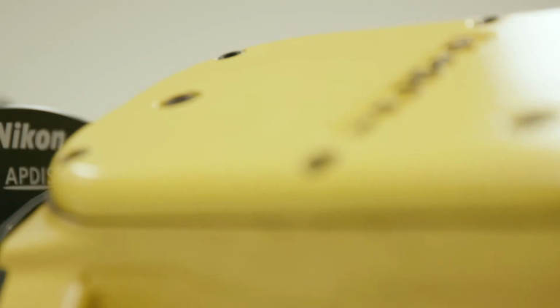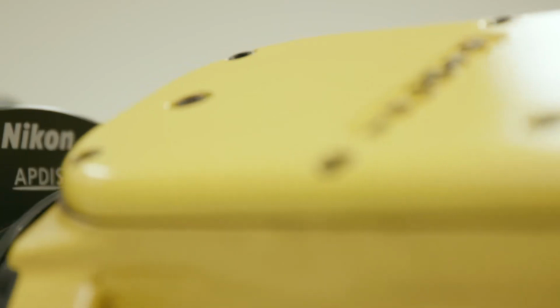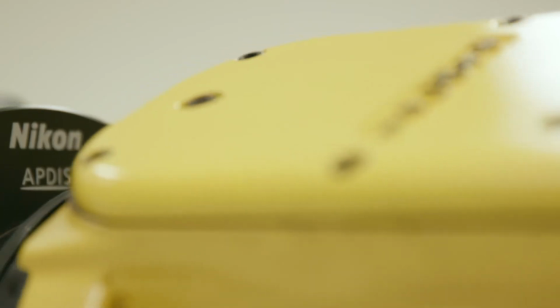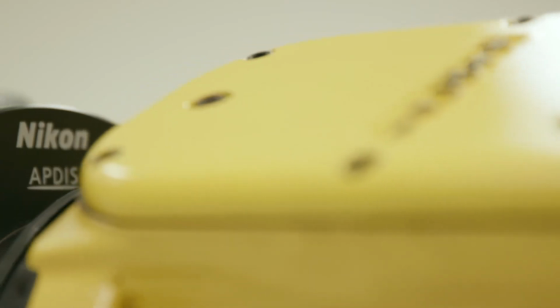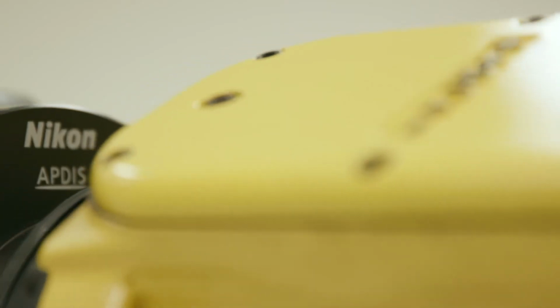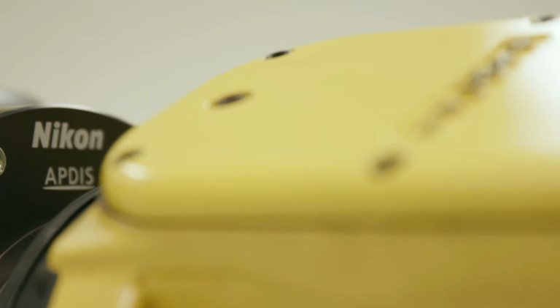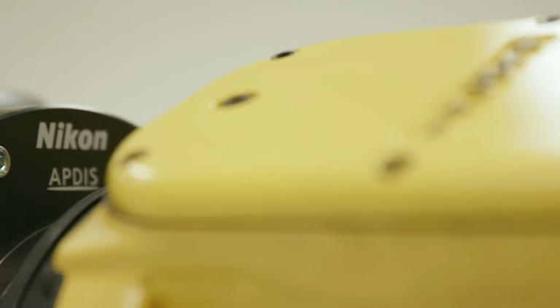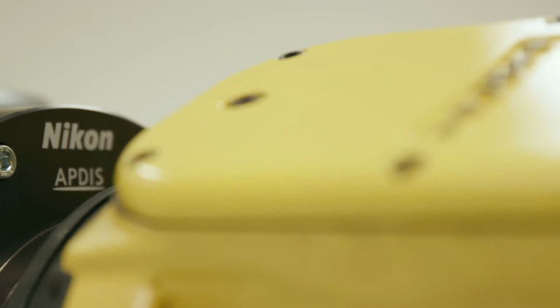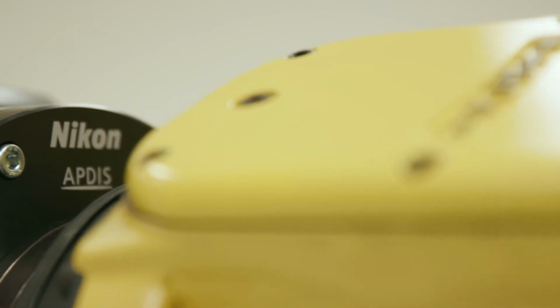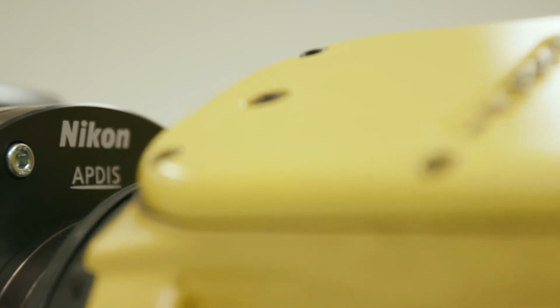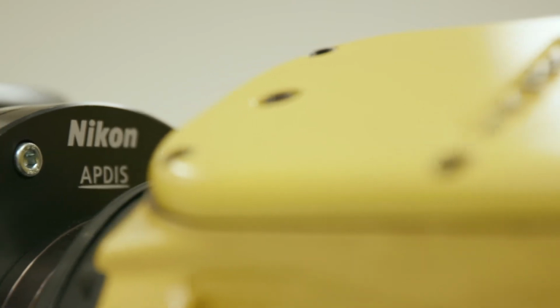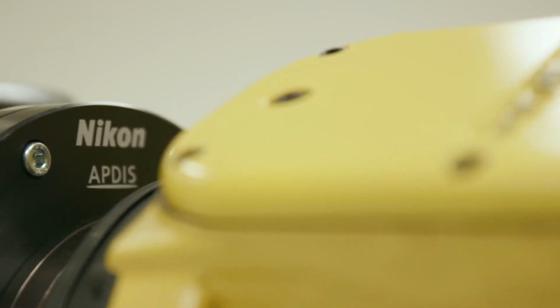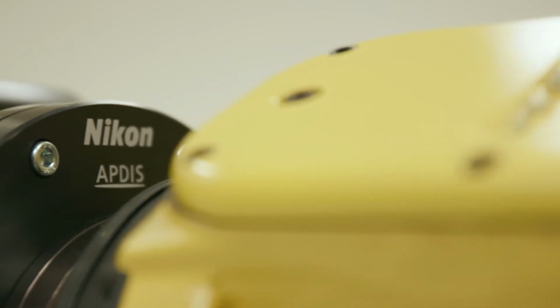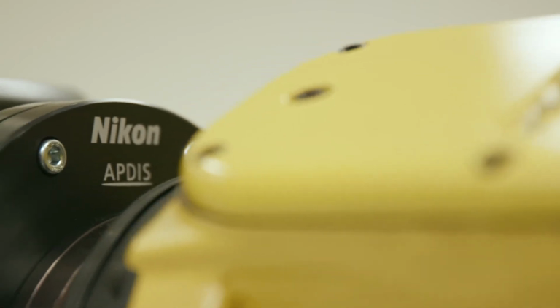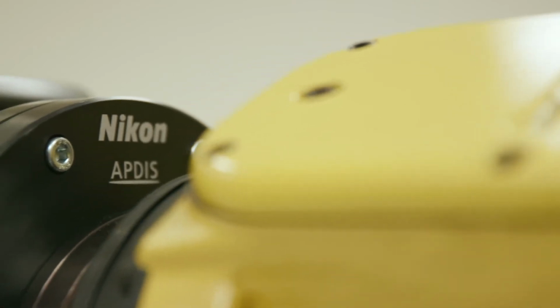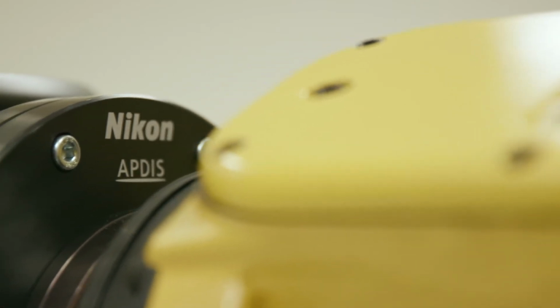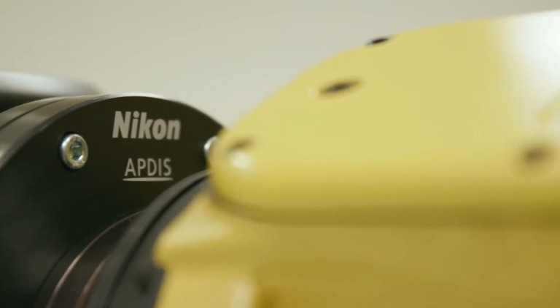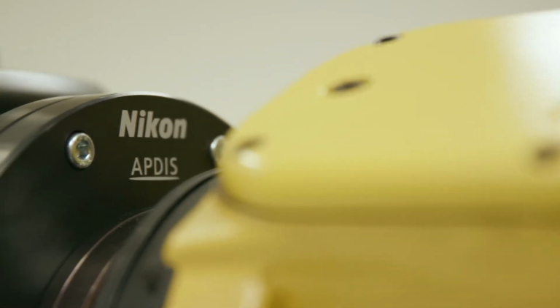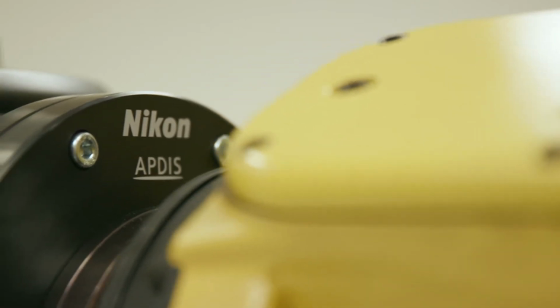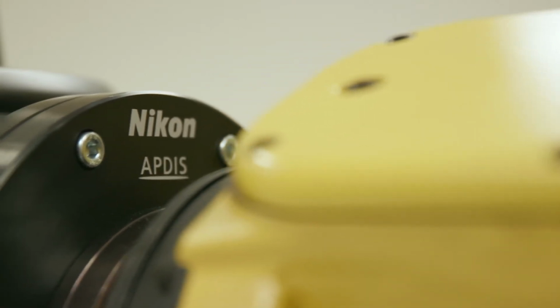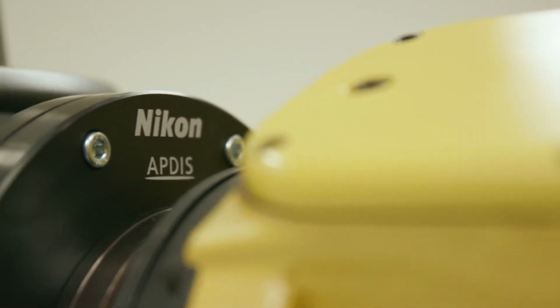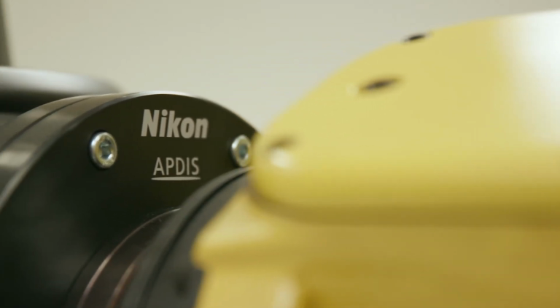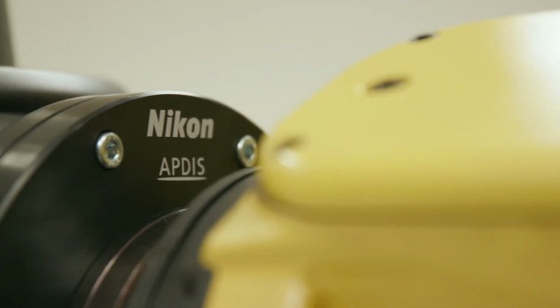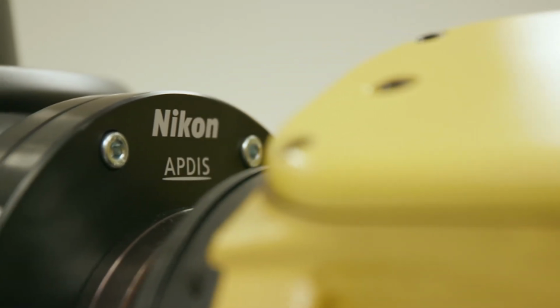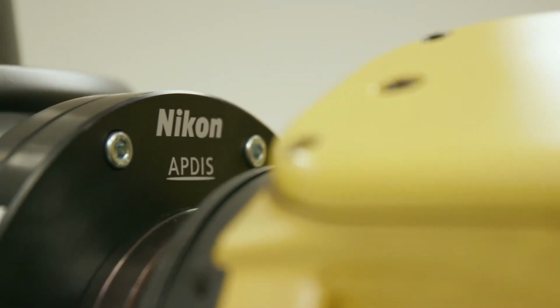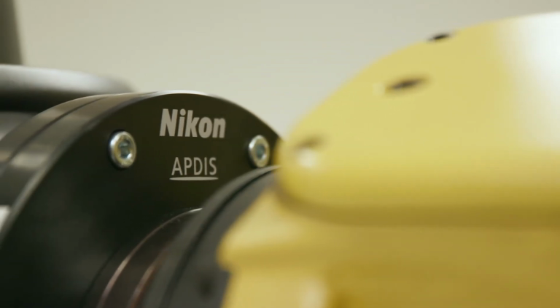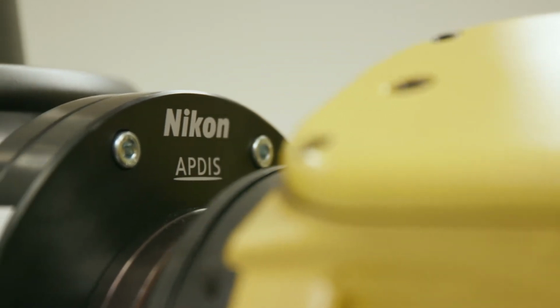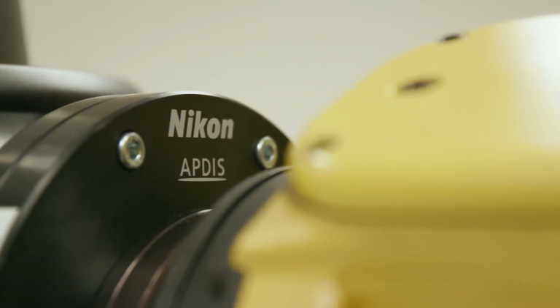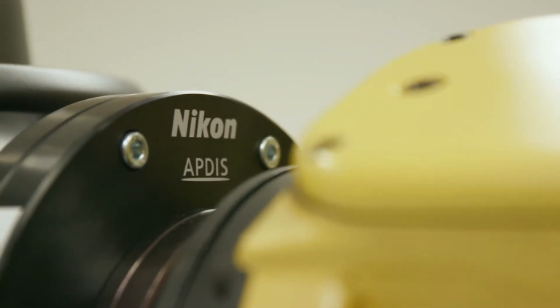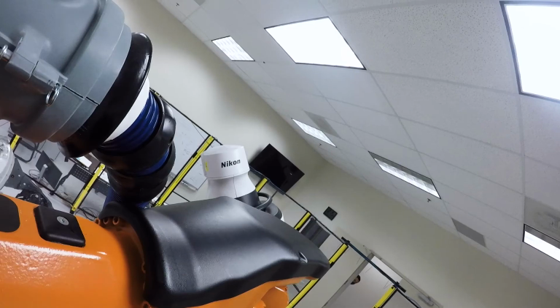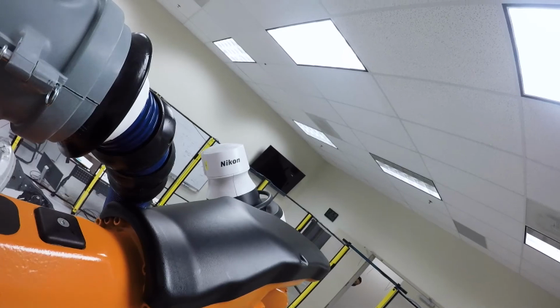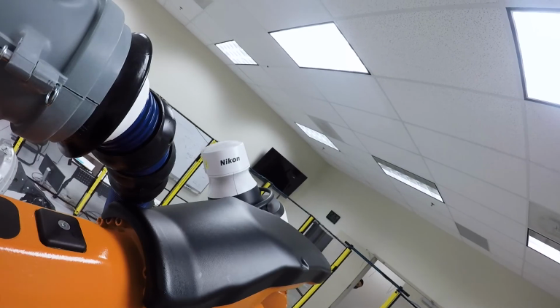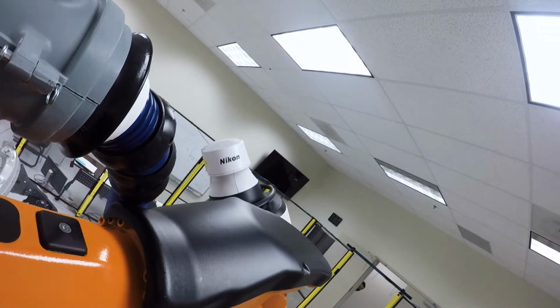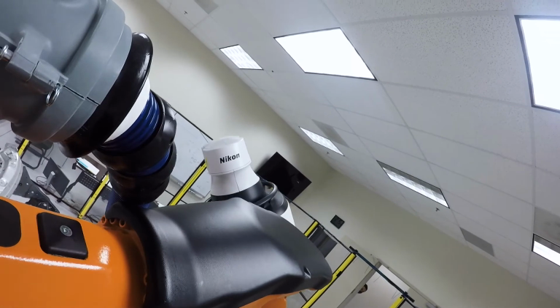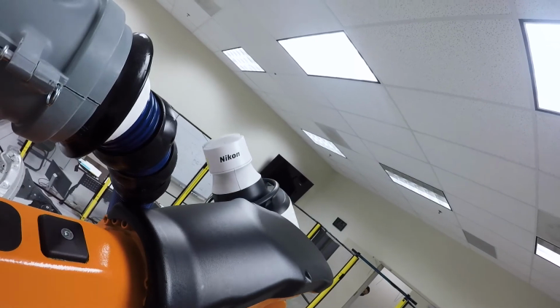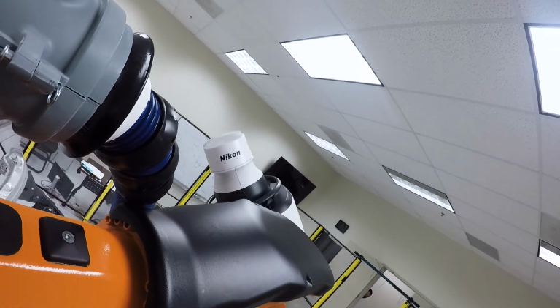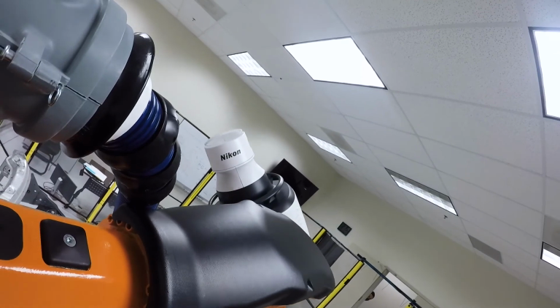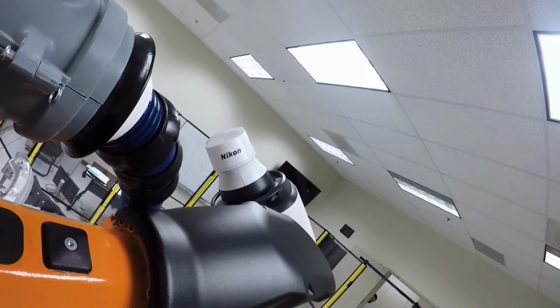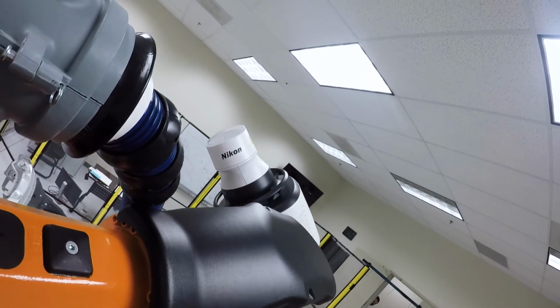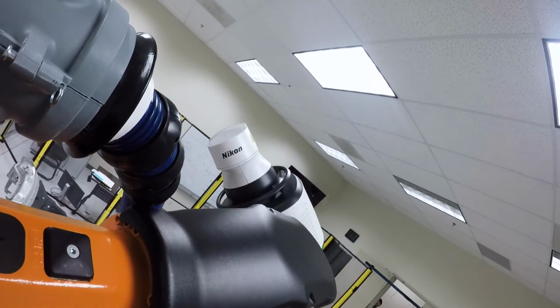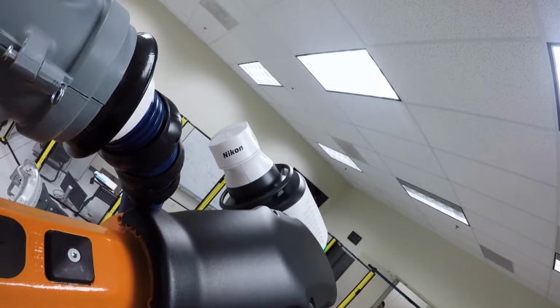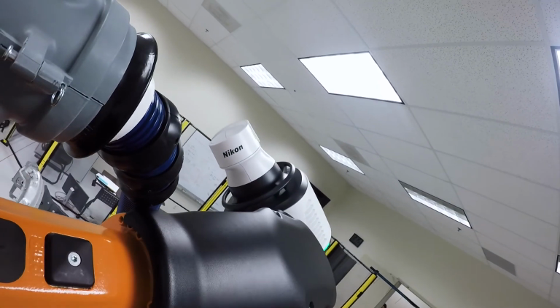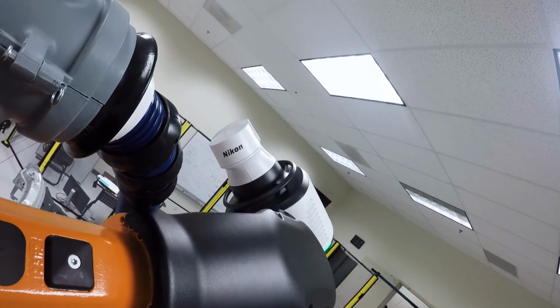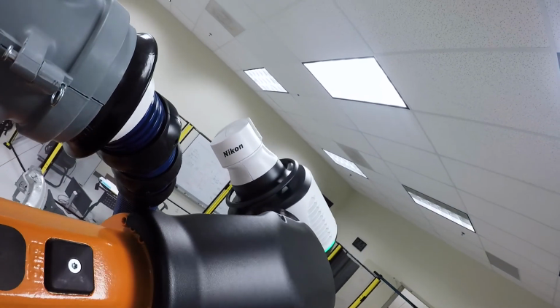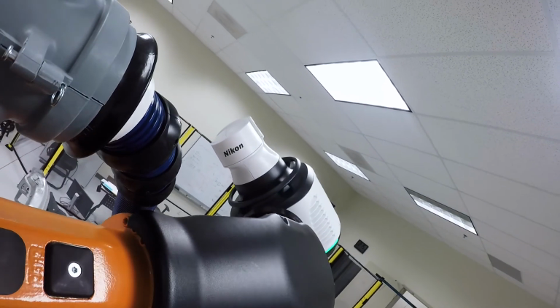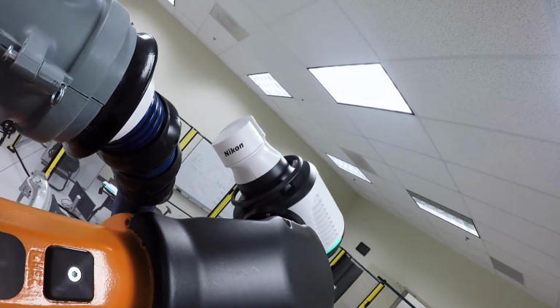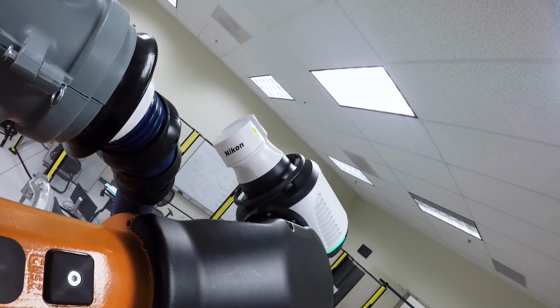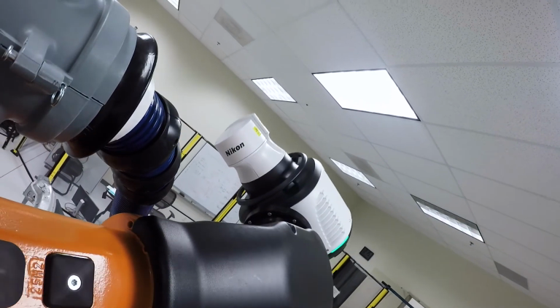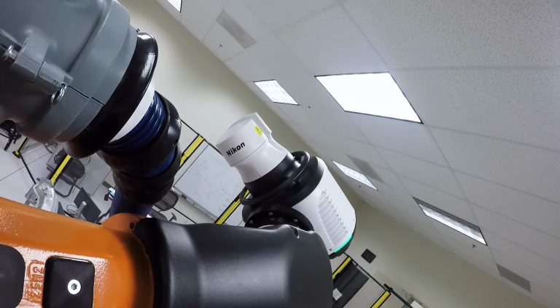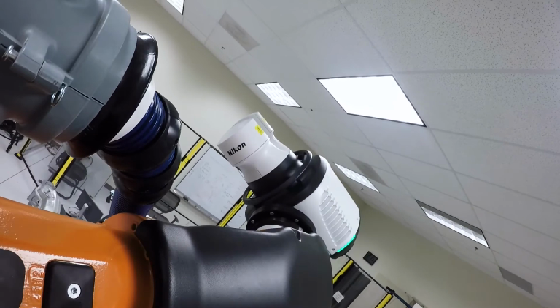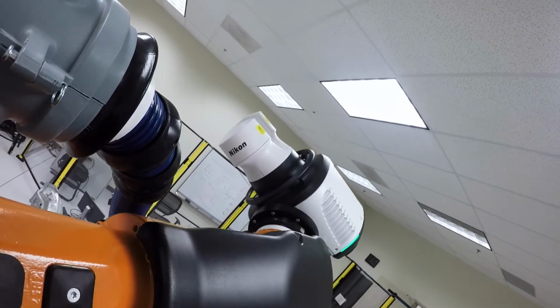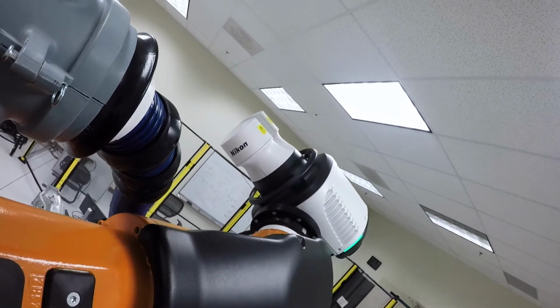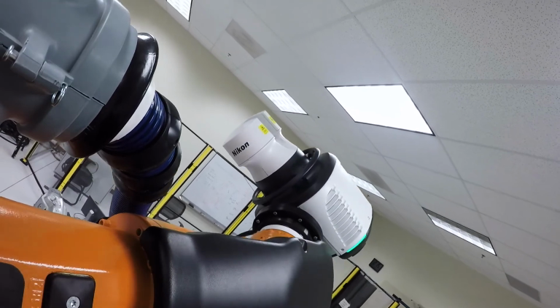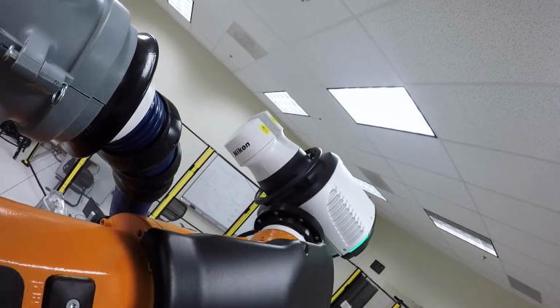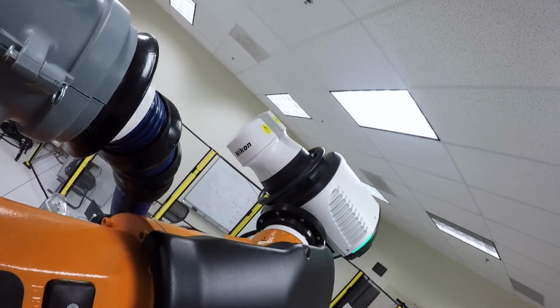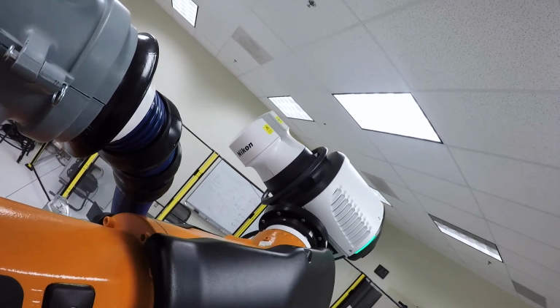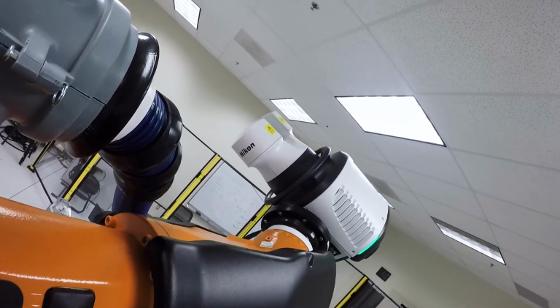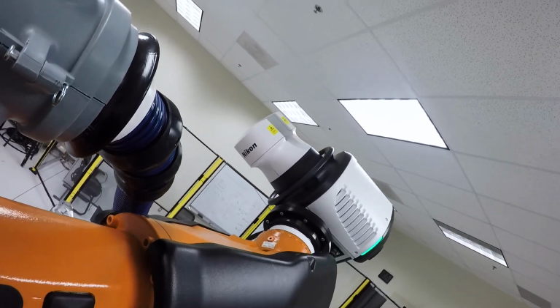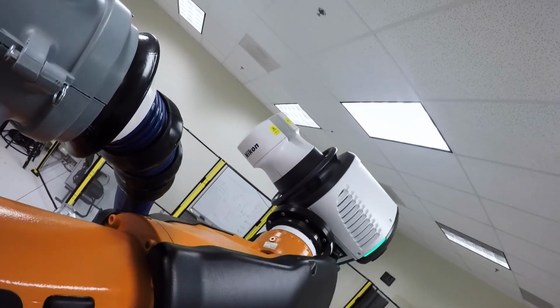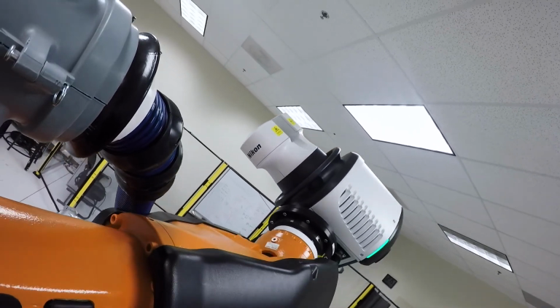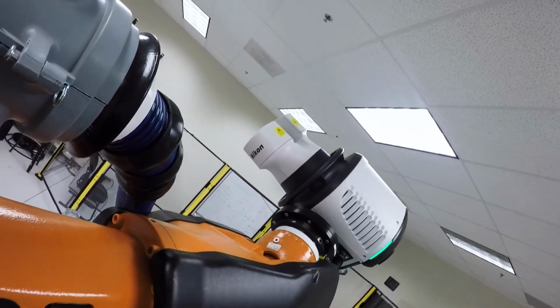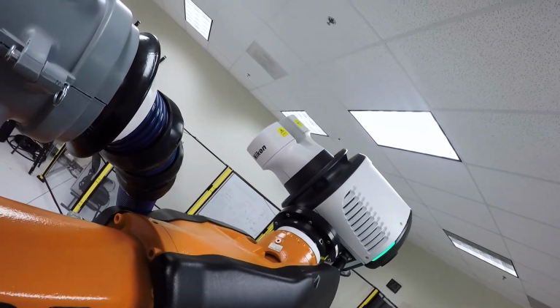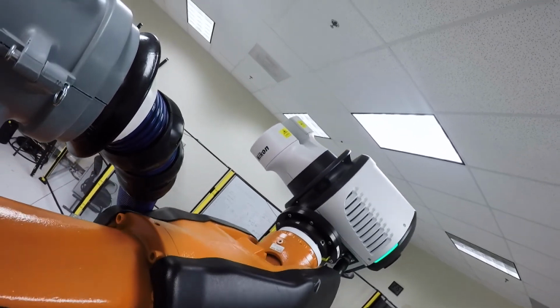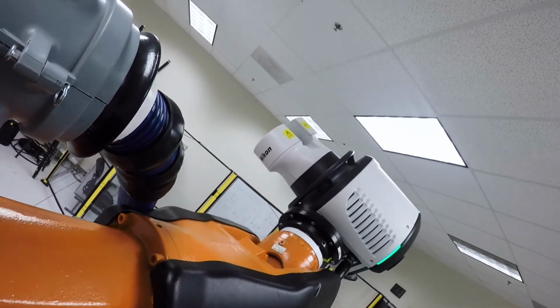It also allows flexibility for customers to use different sizes of robots that they haven't used before, so you're not limited to huge industrial robots.